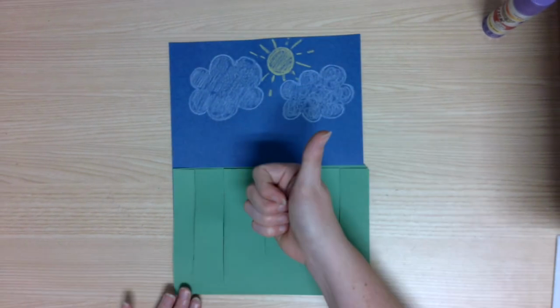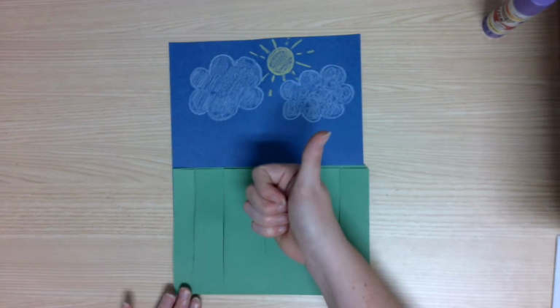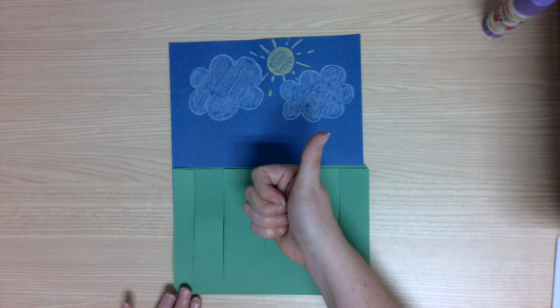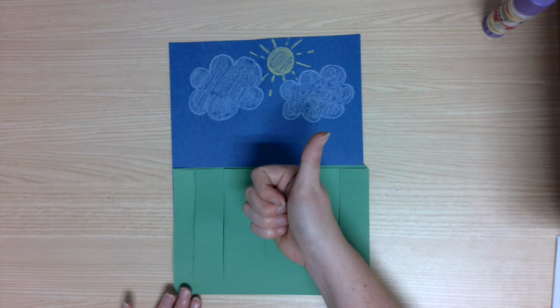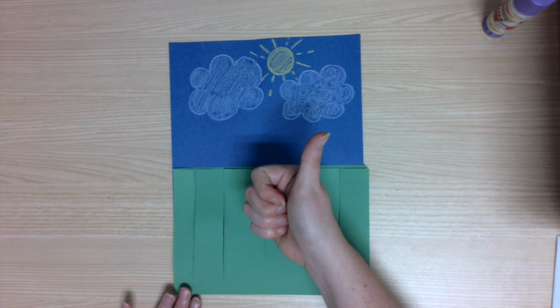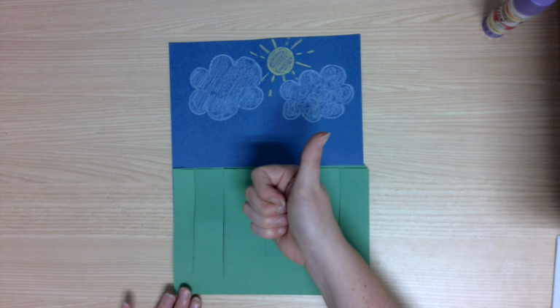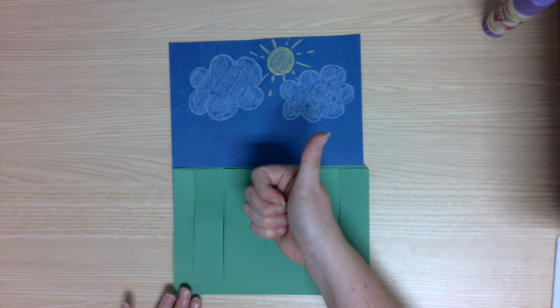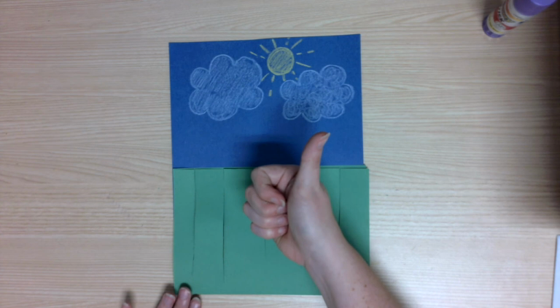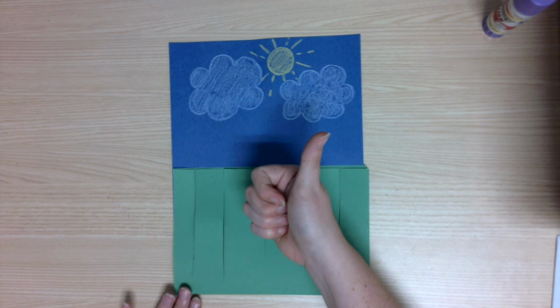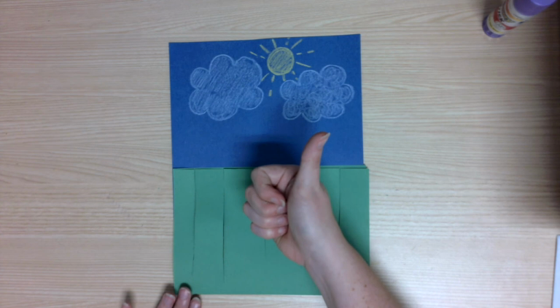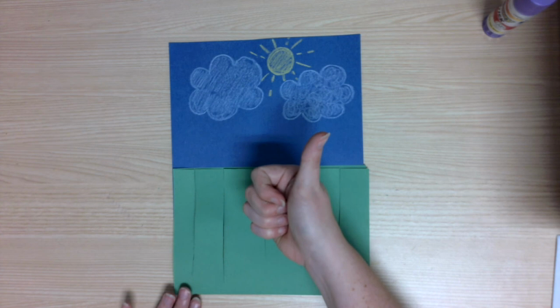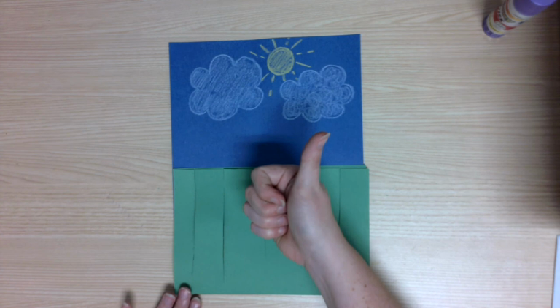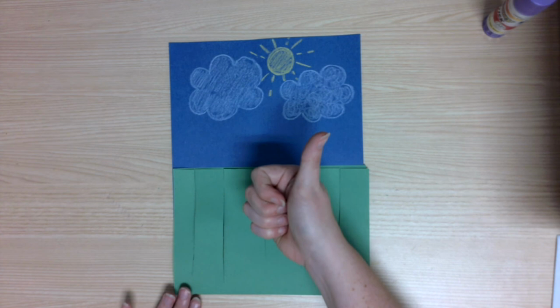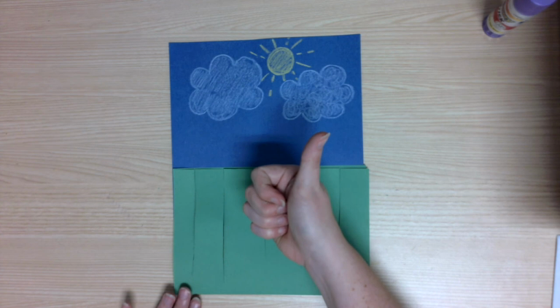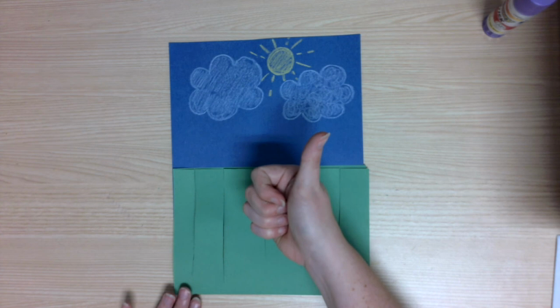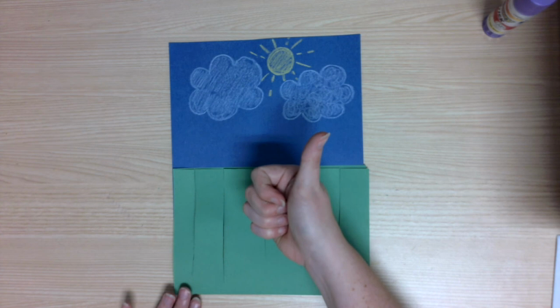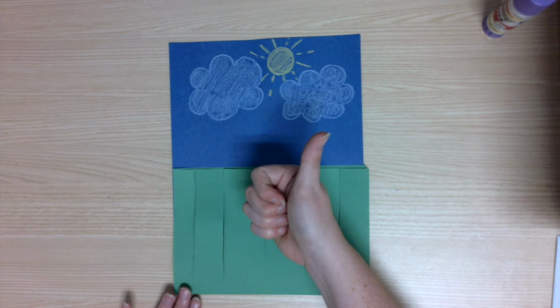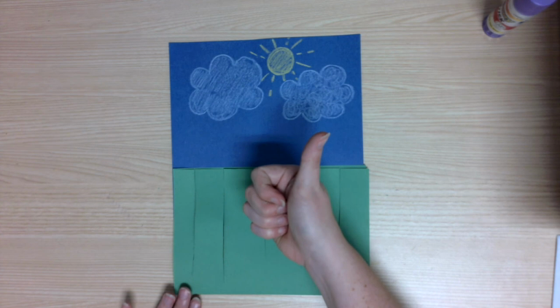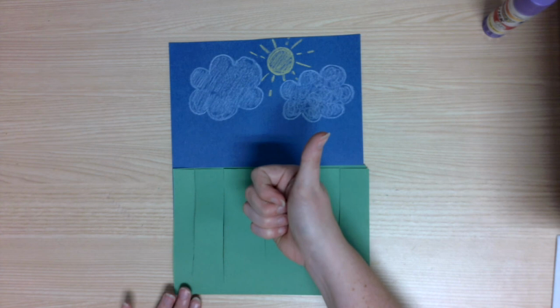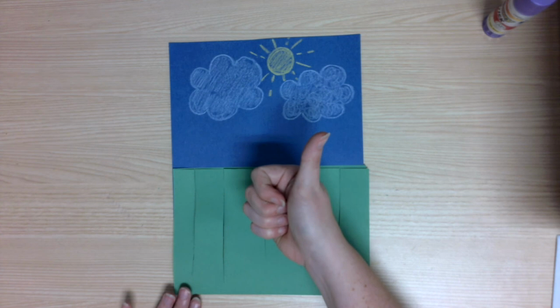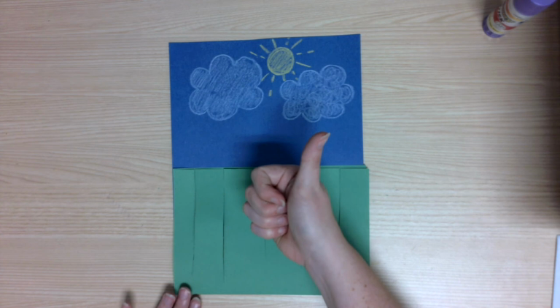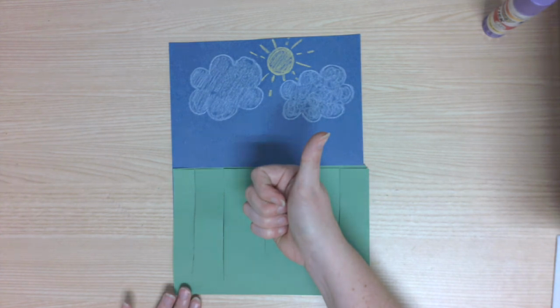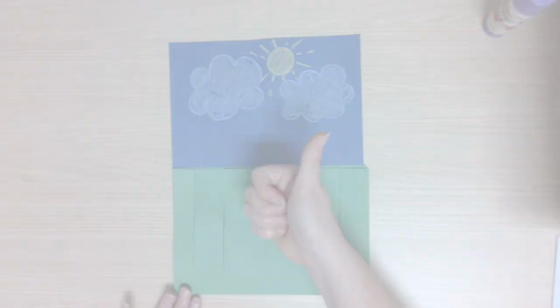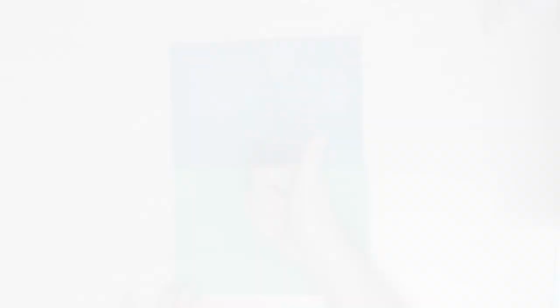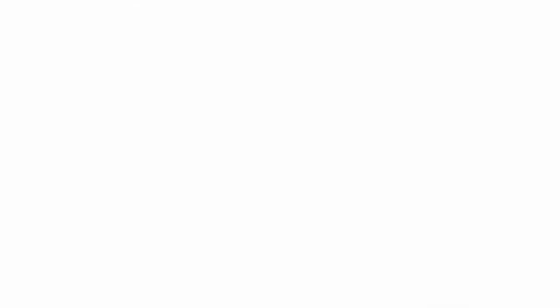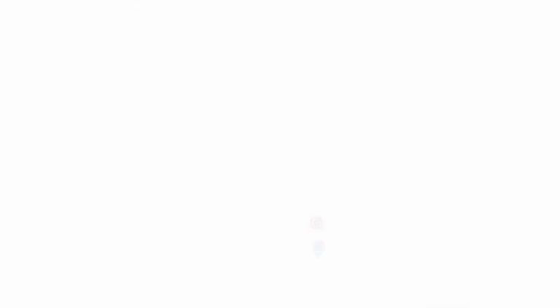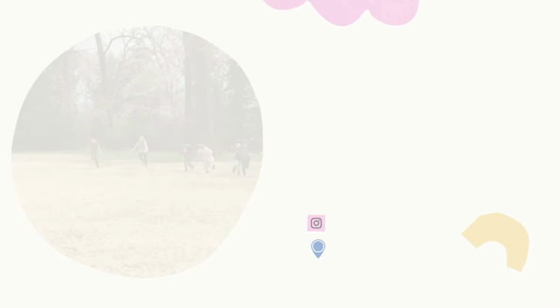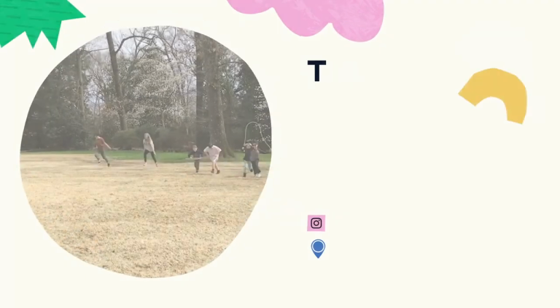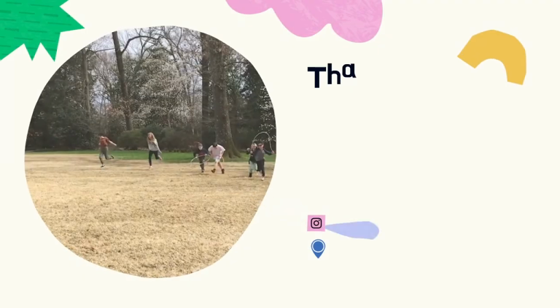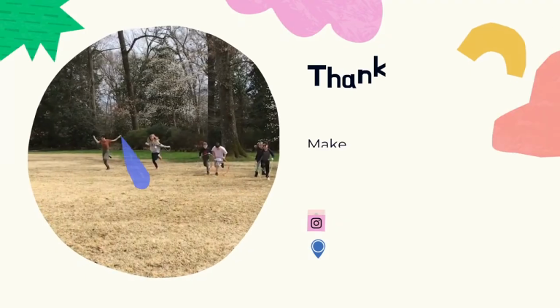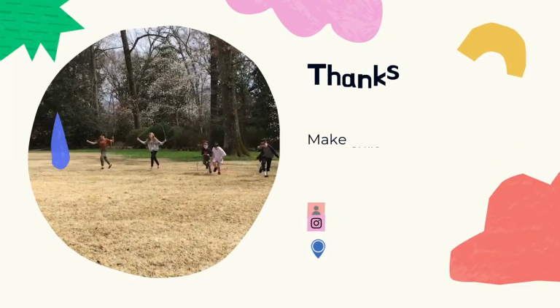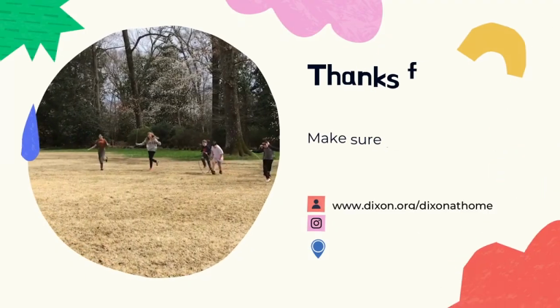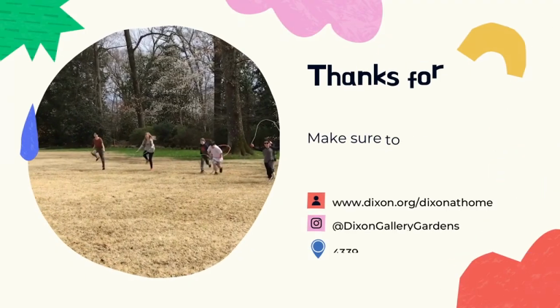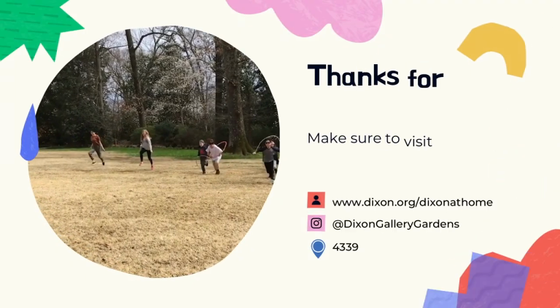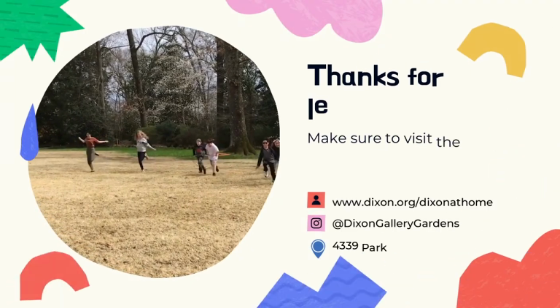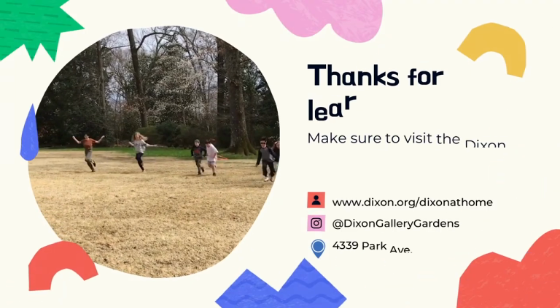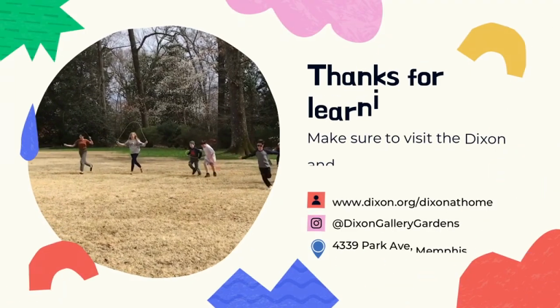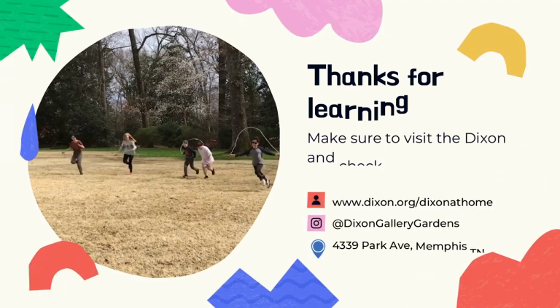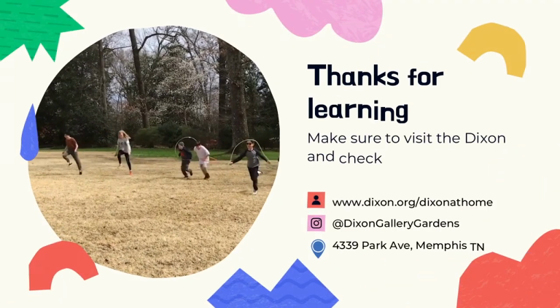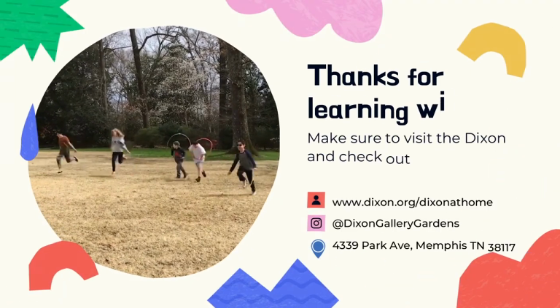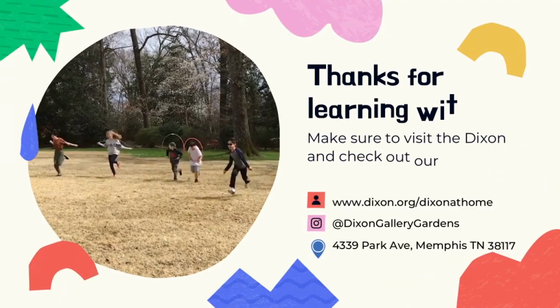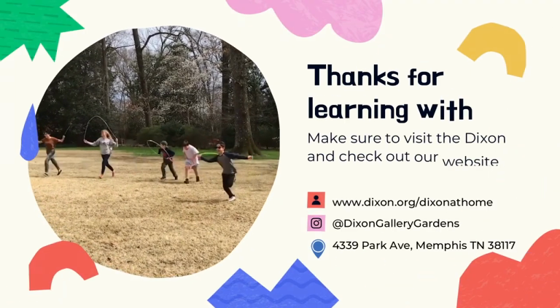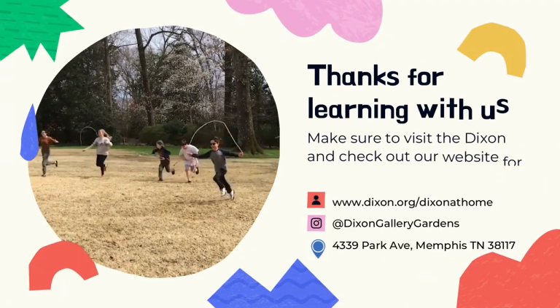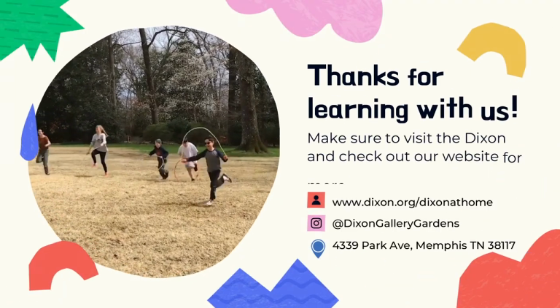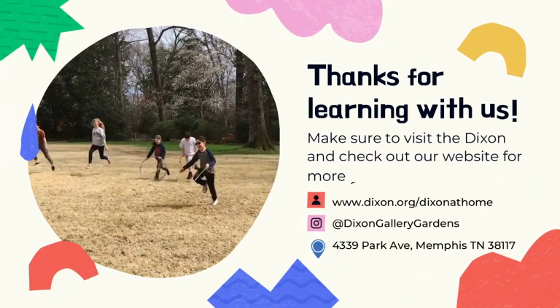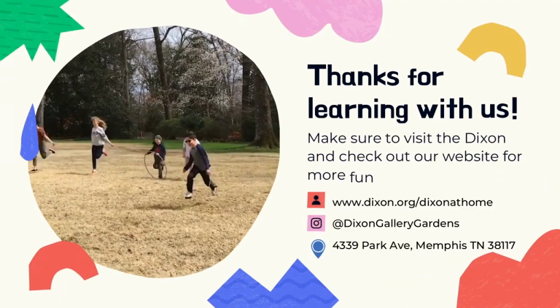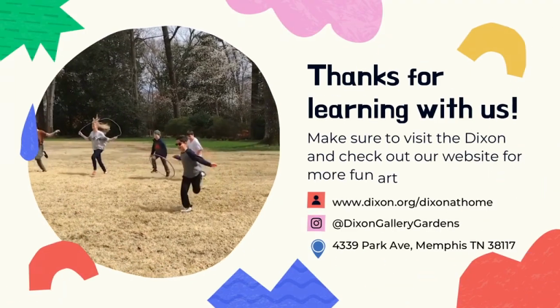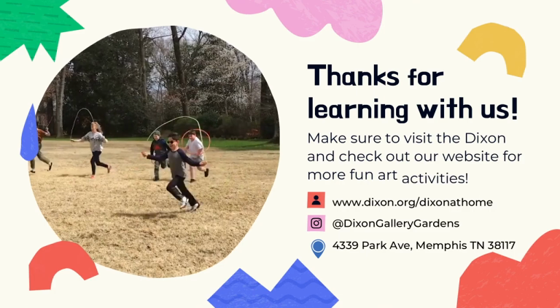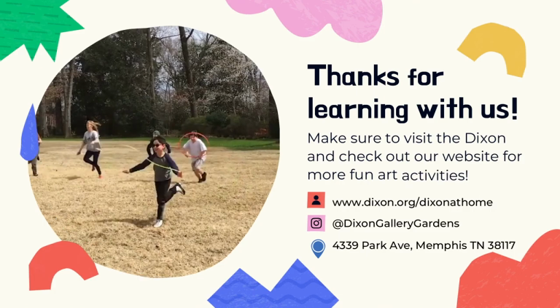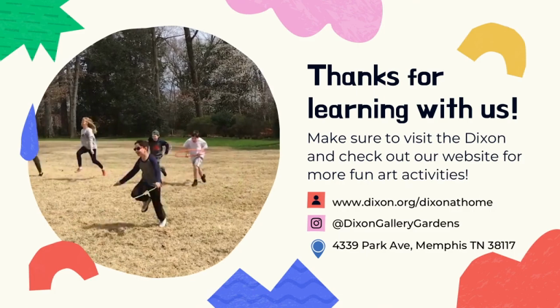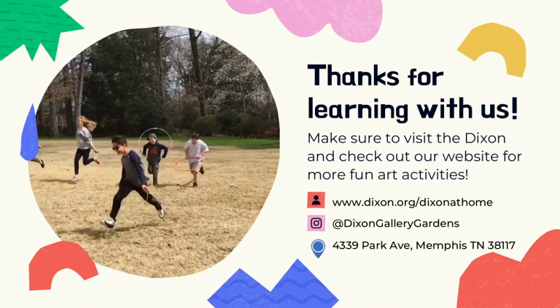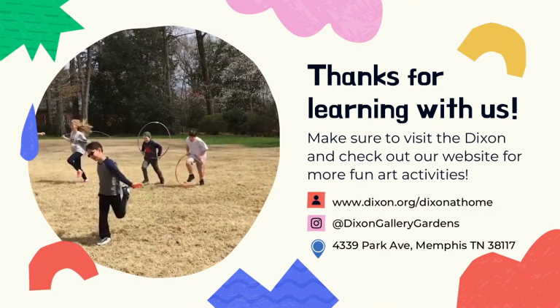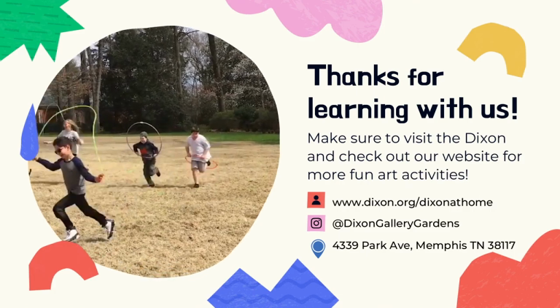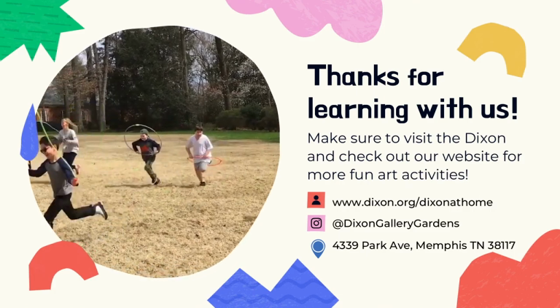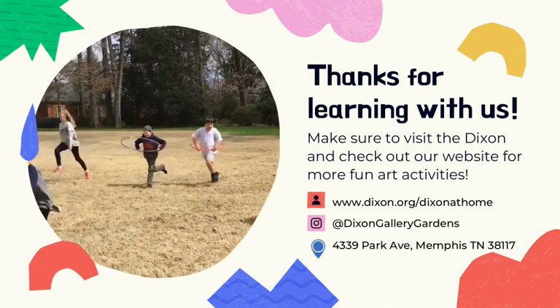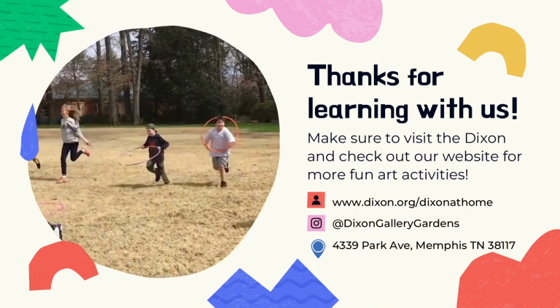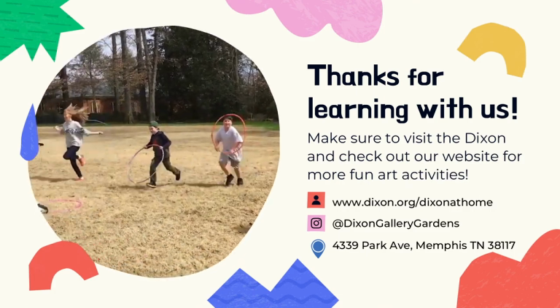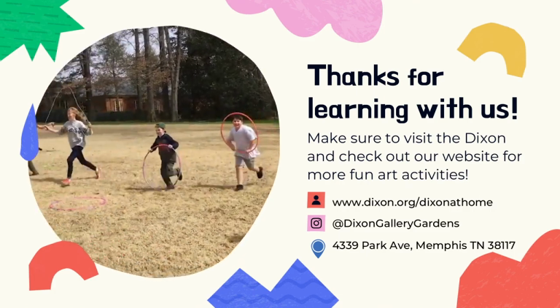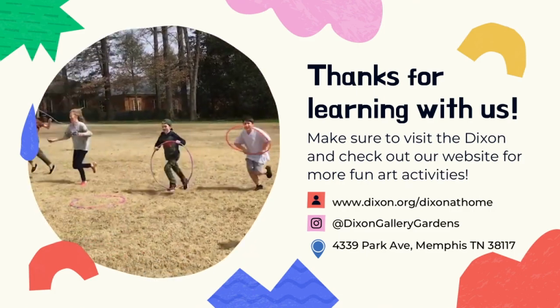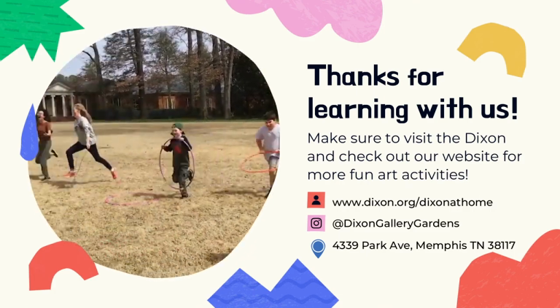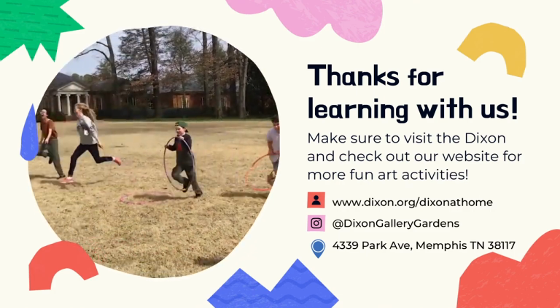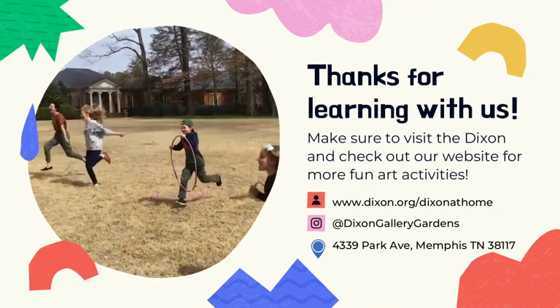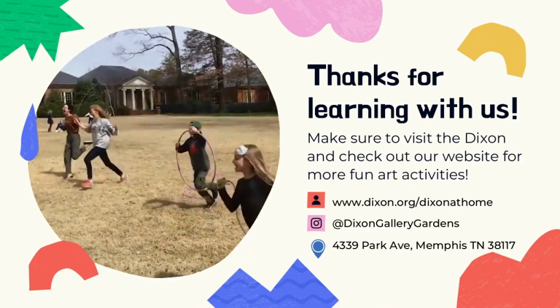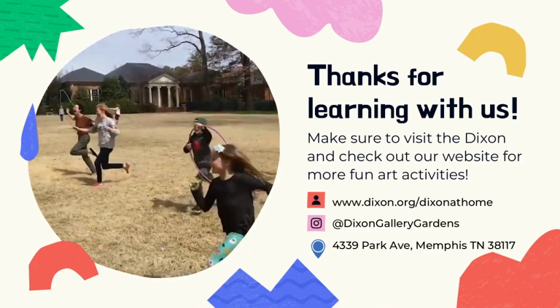We're all done! Great job! Thanks so much for watching. I hope you'll visit the Dixon soon, and as always, stay creative!